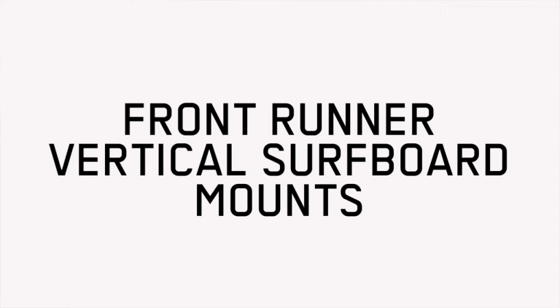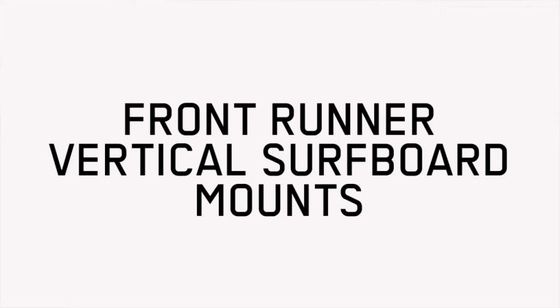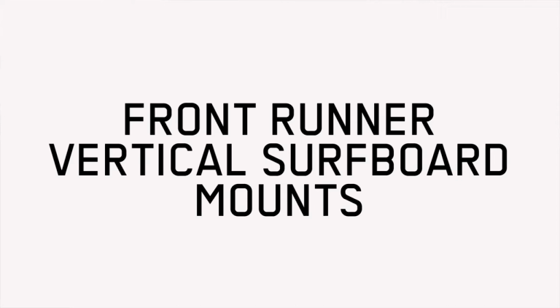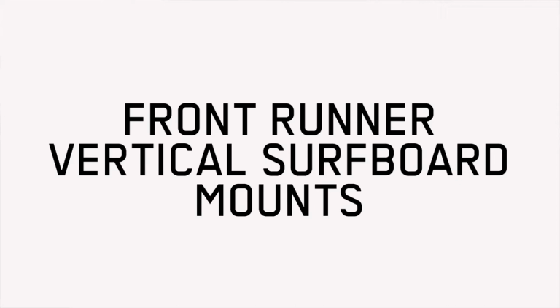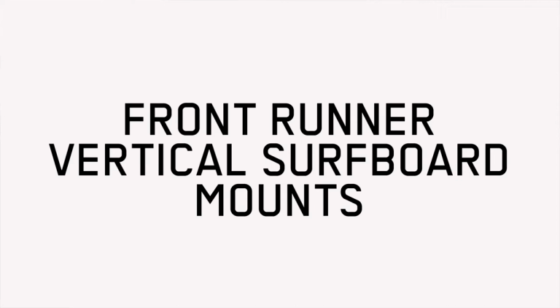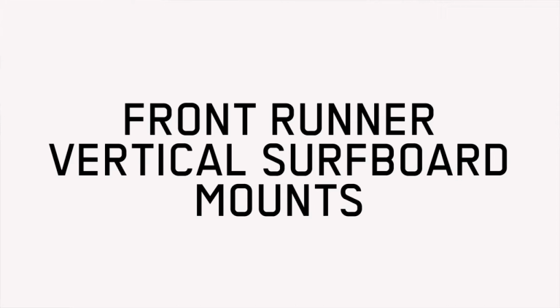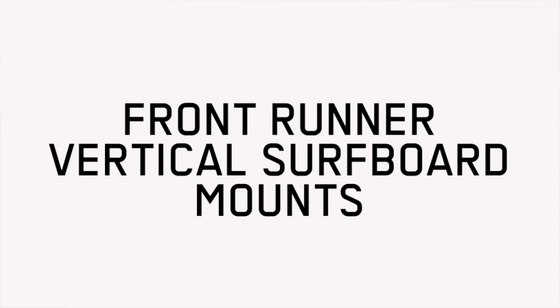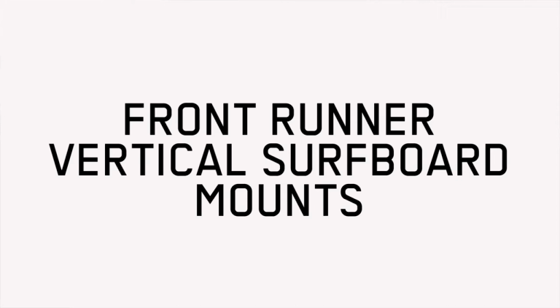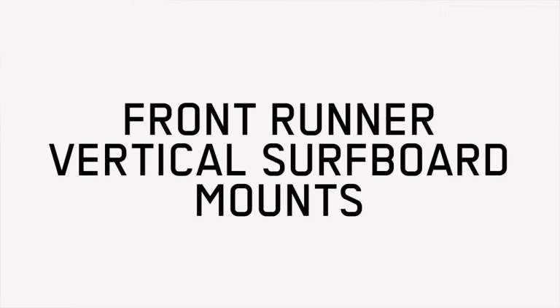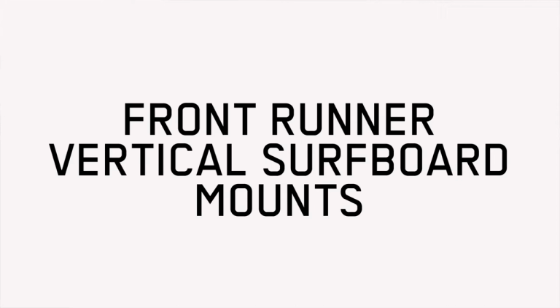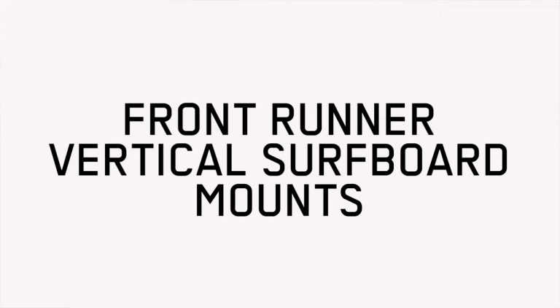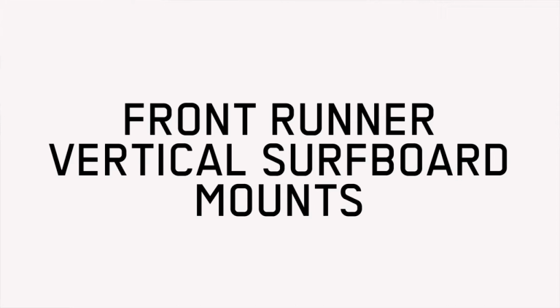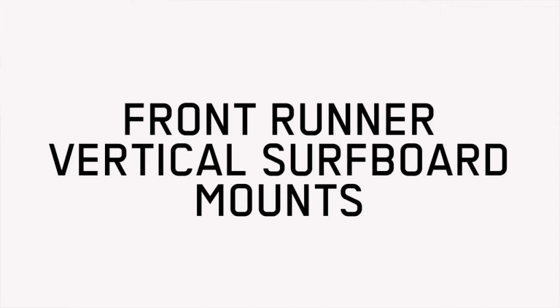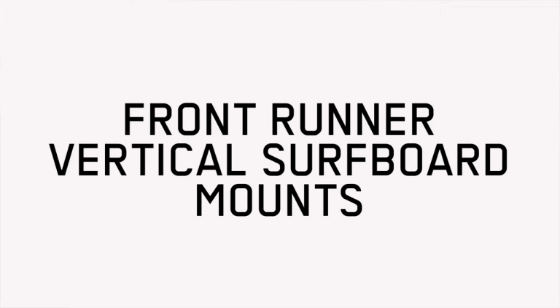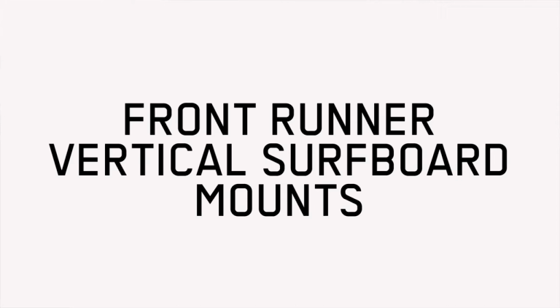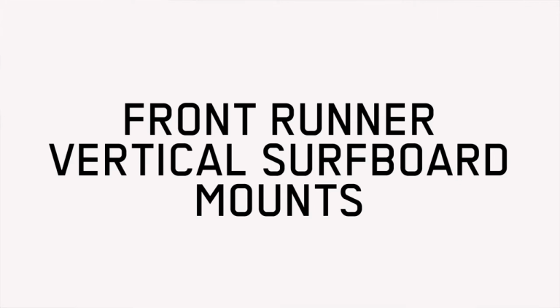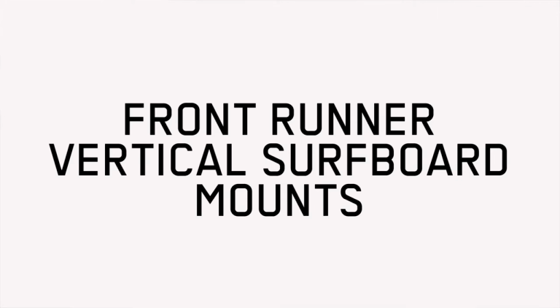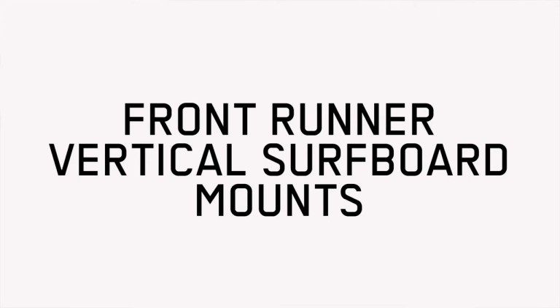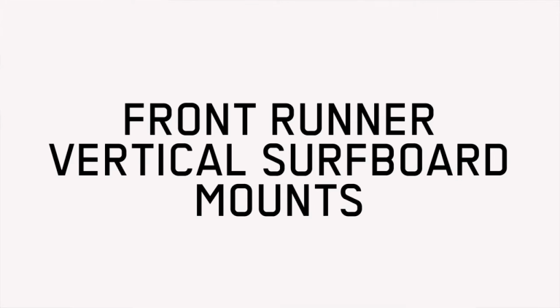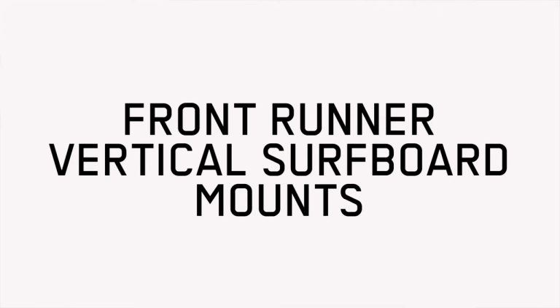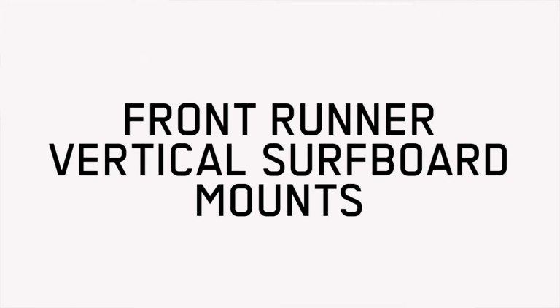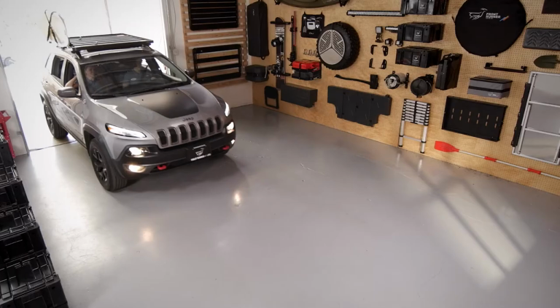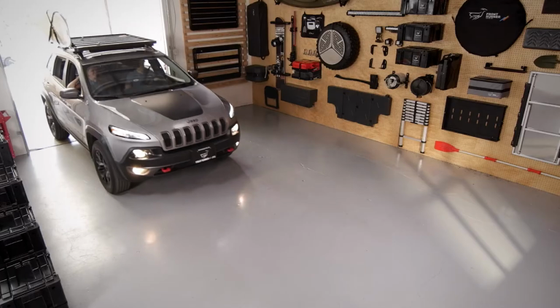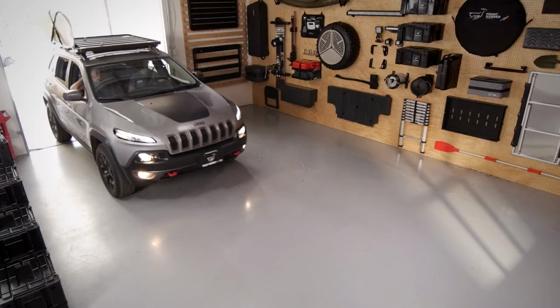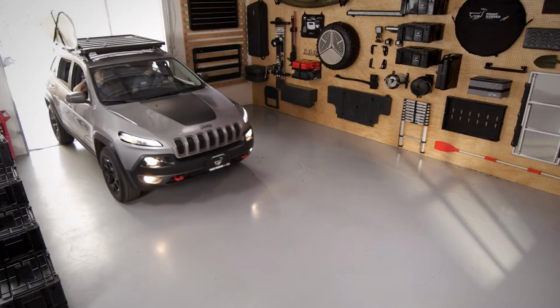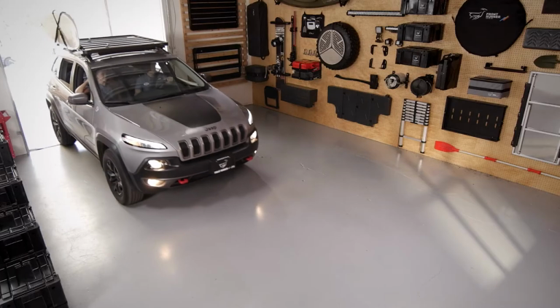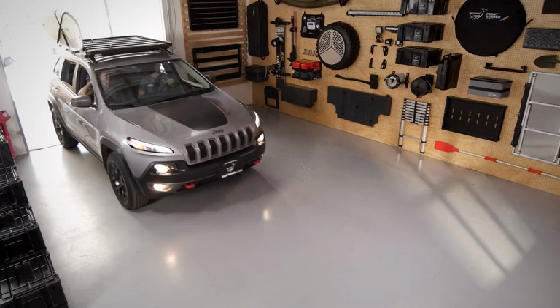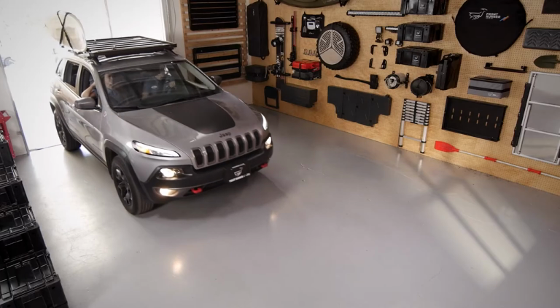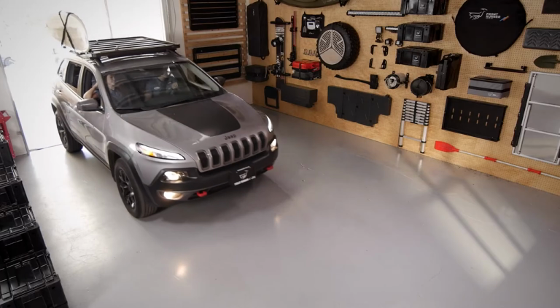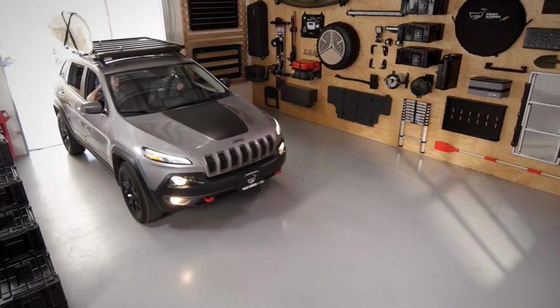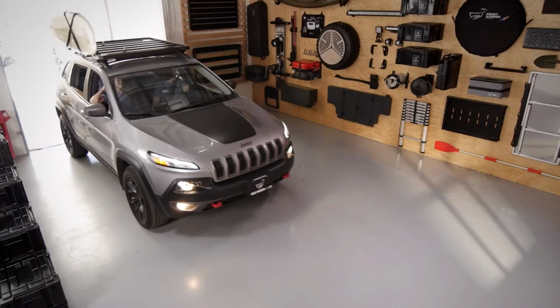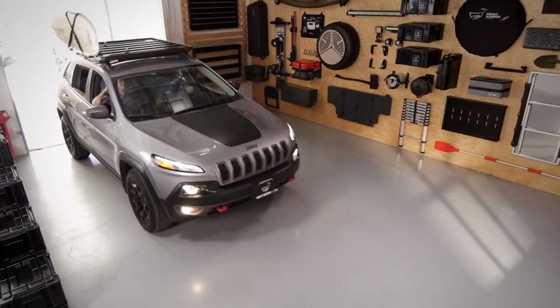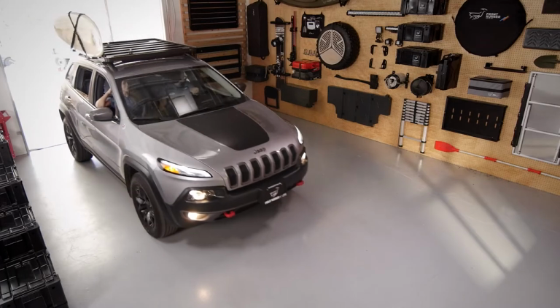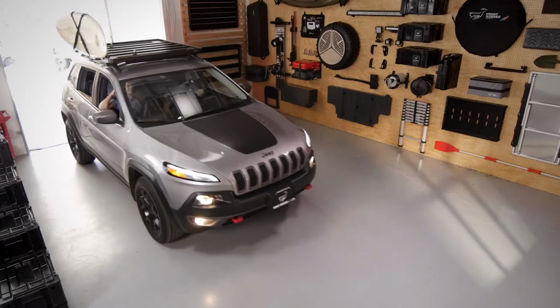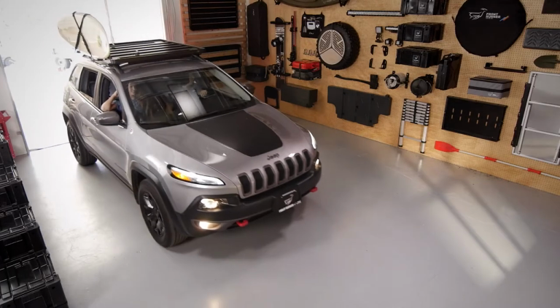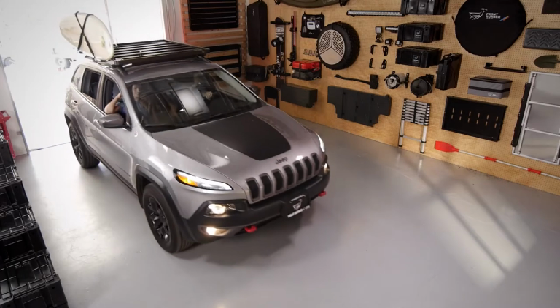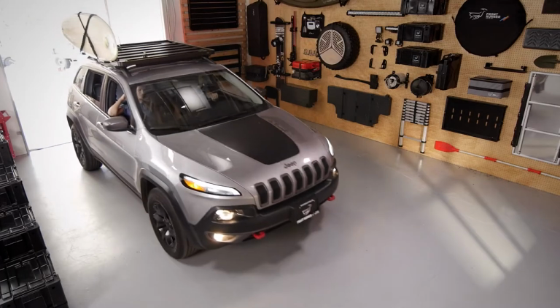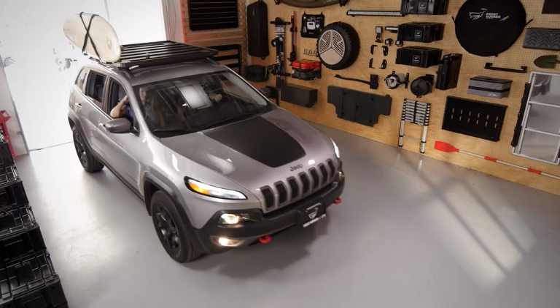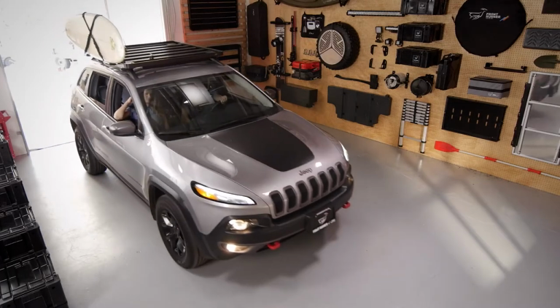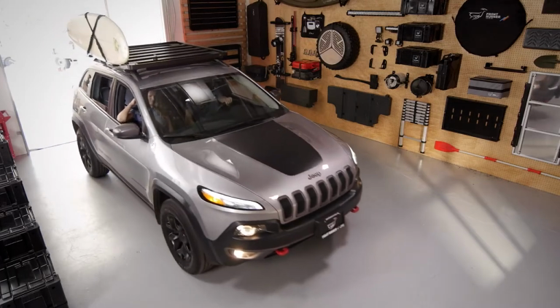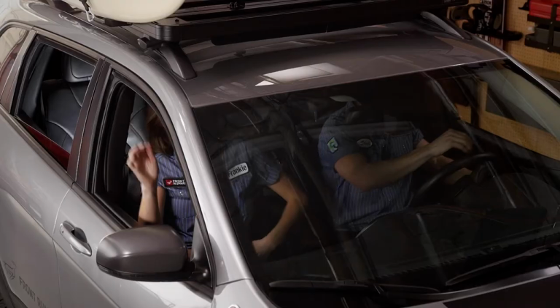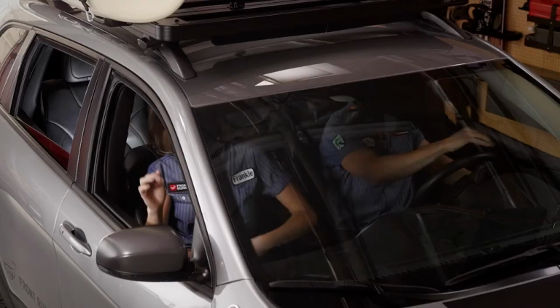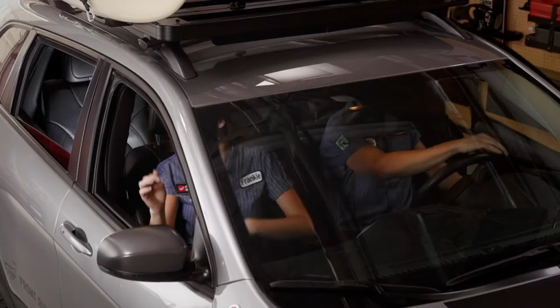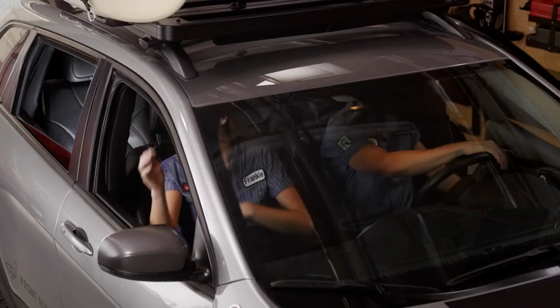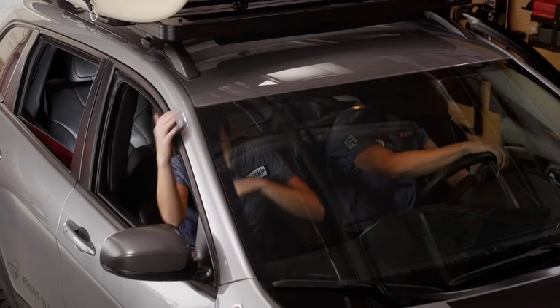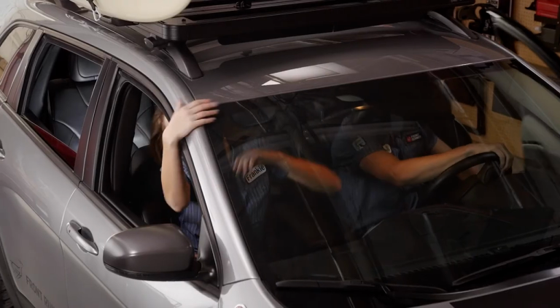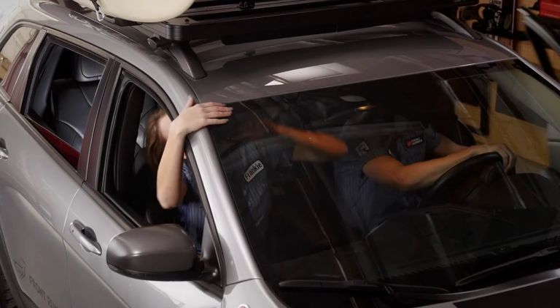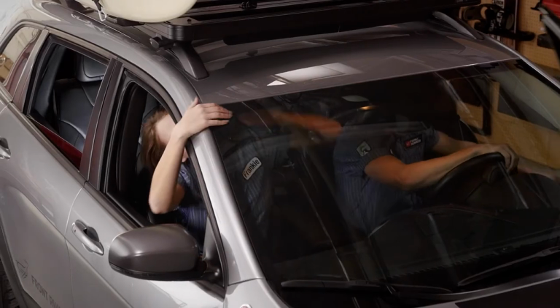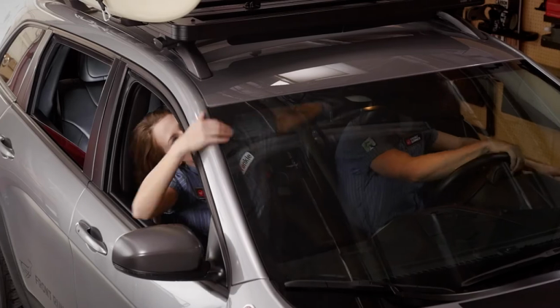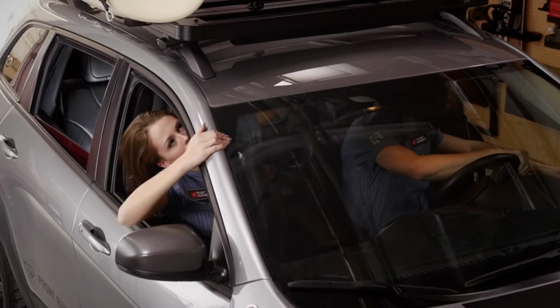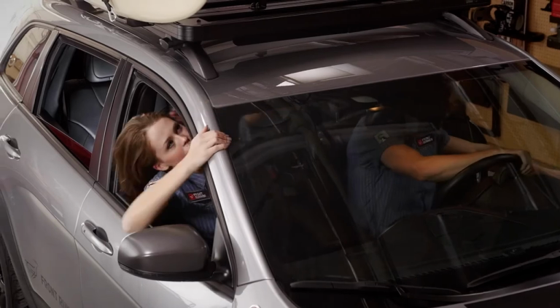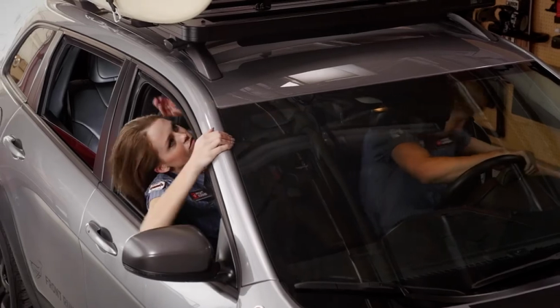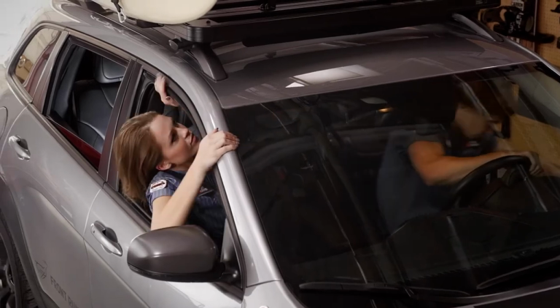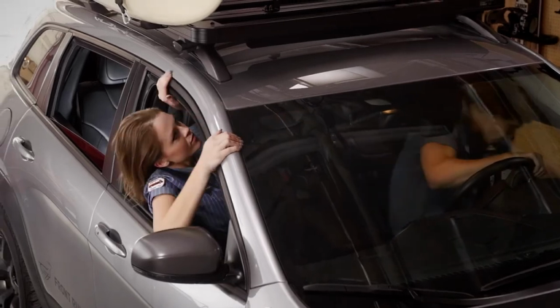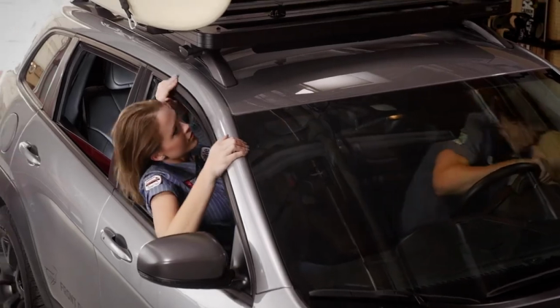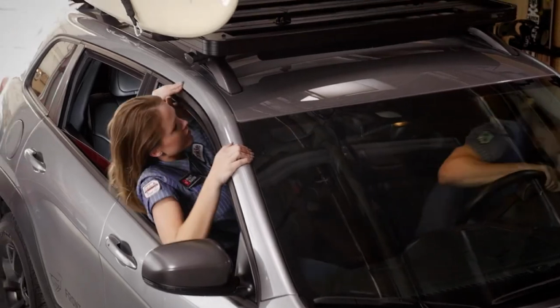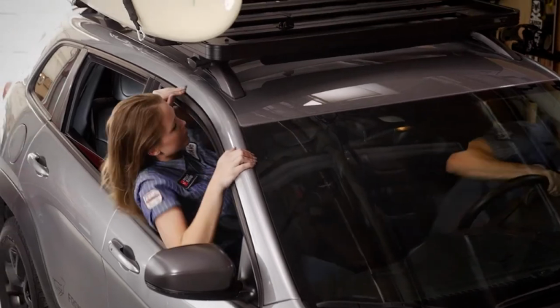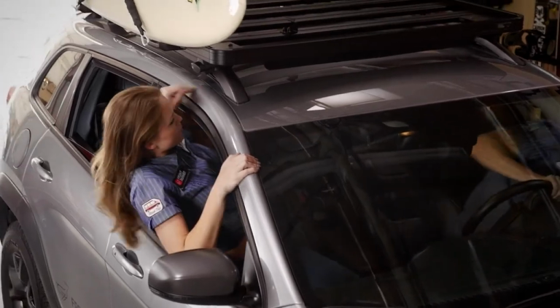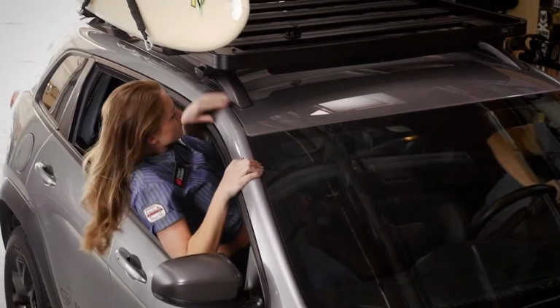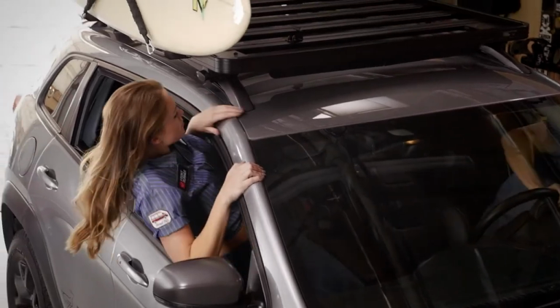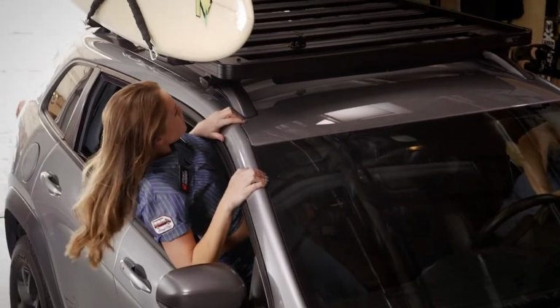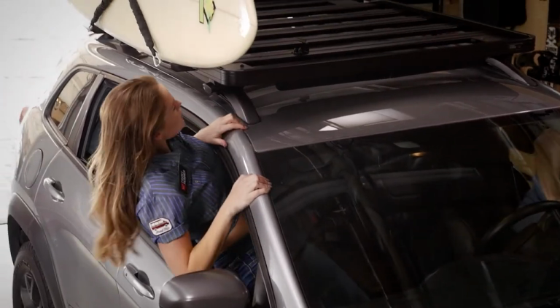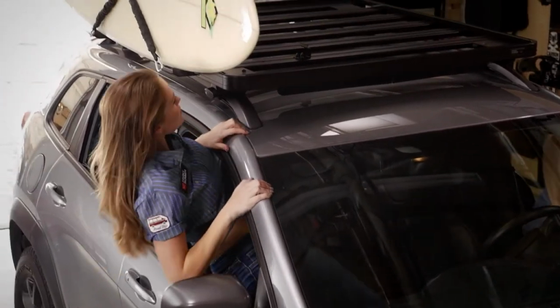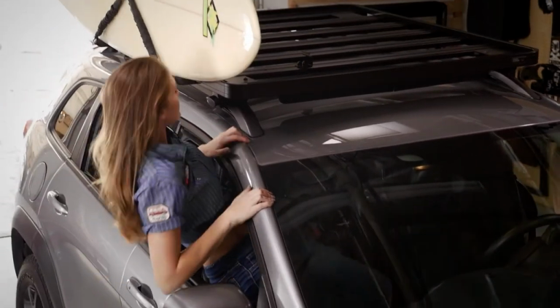Not every killer wave is at the edge of a paved parking lot. You've got to work for those great things in life. Effort, people. Effort.